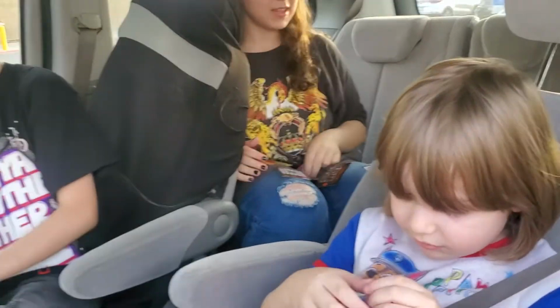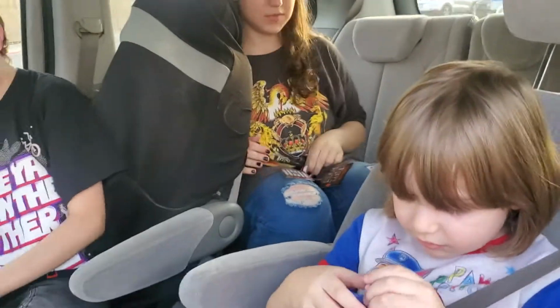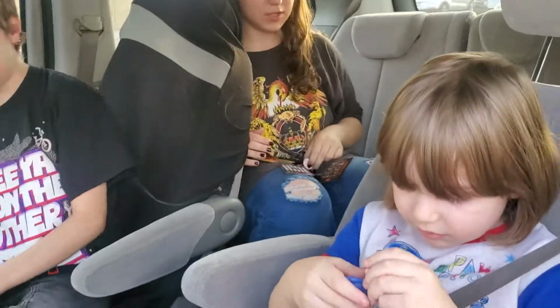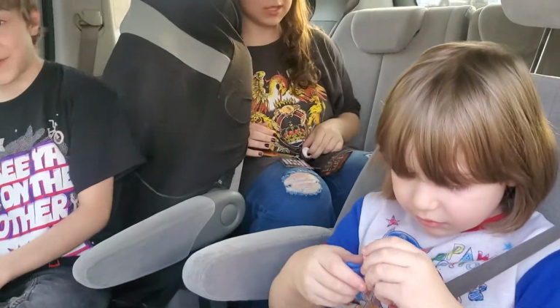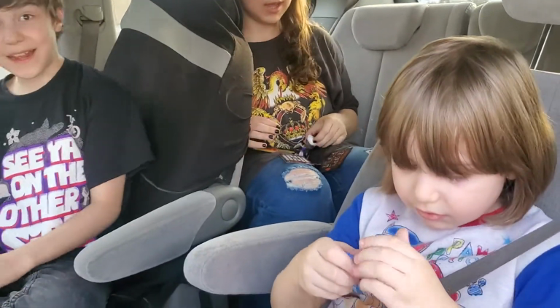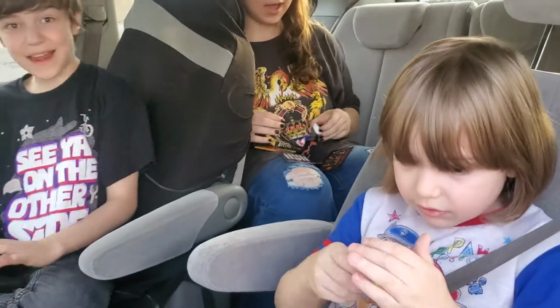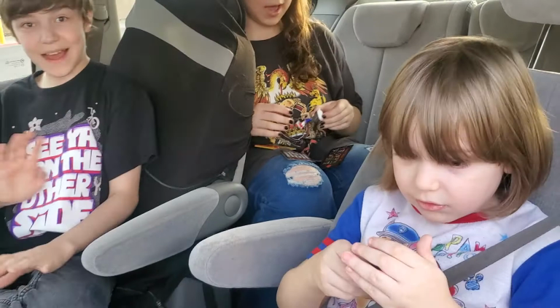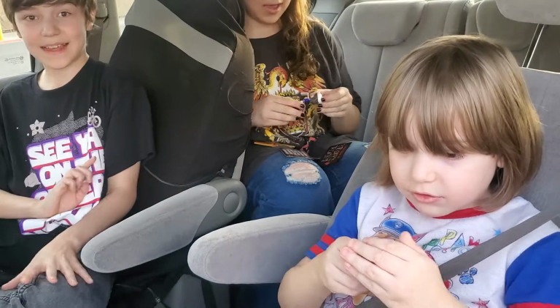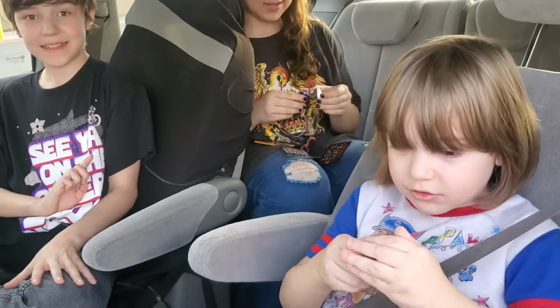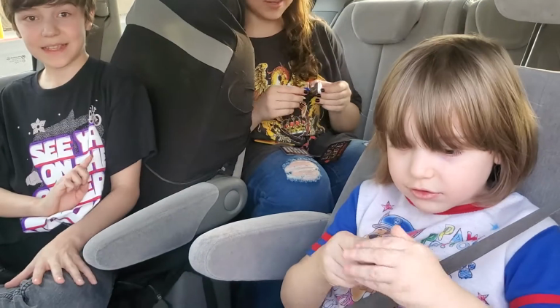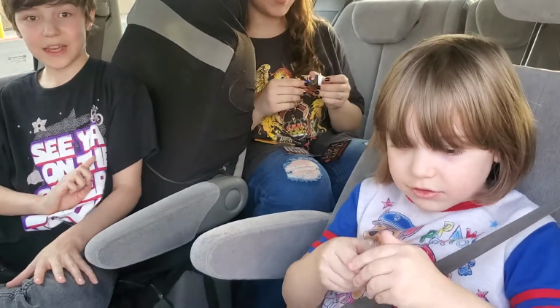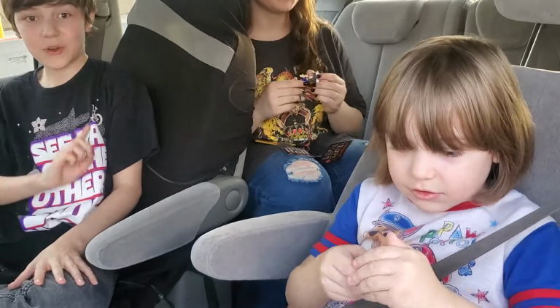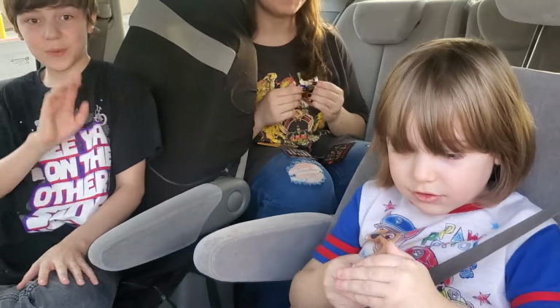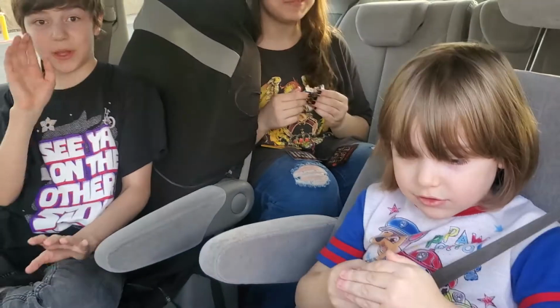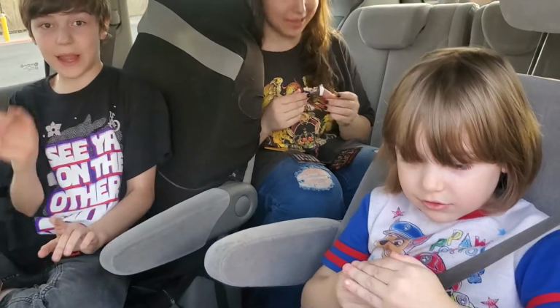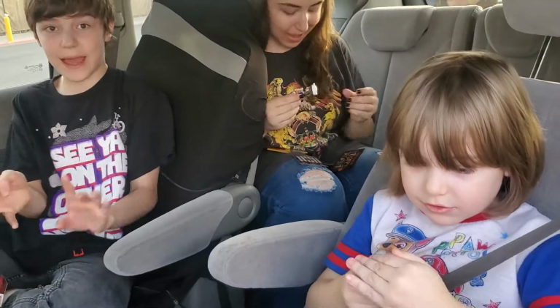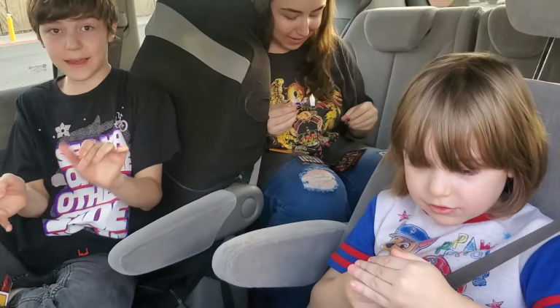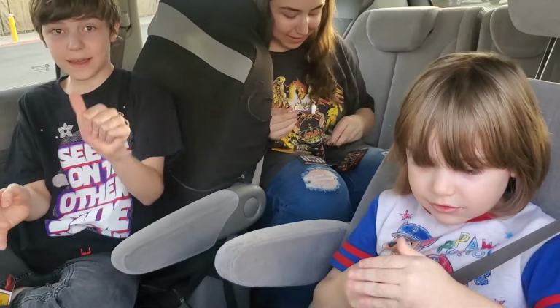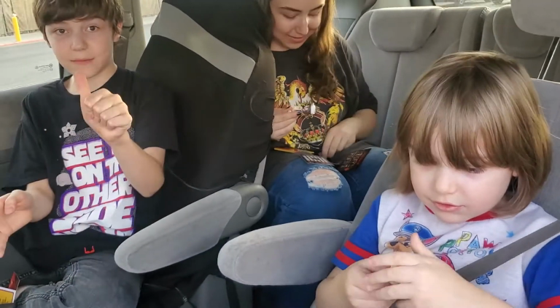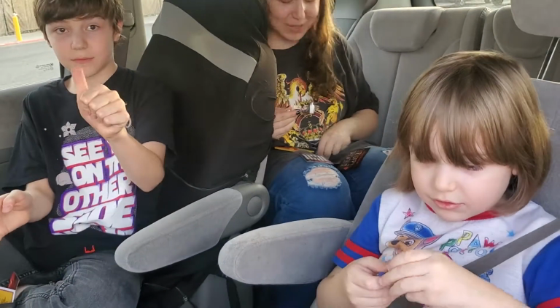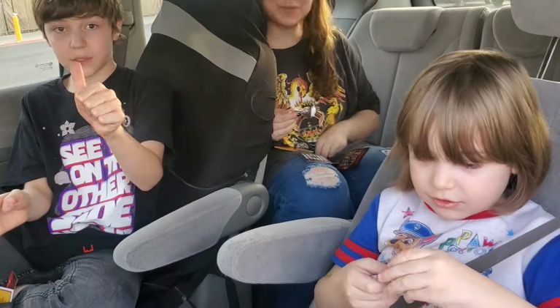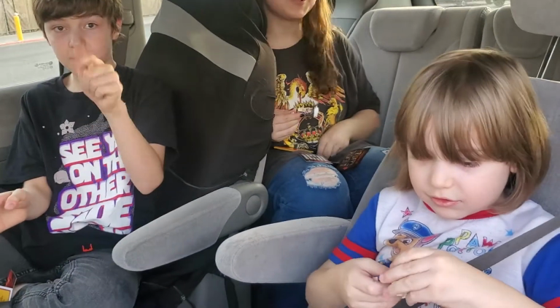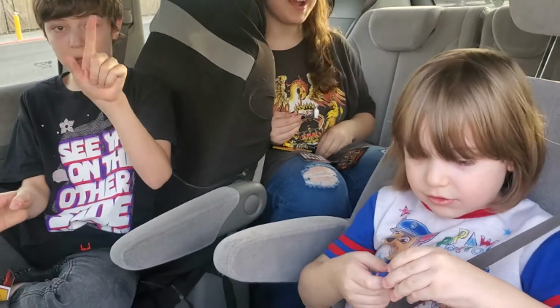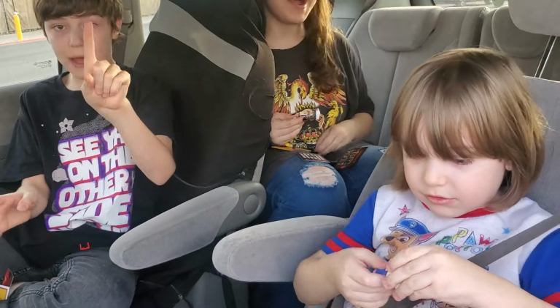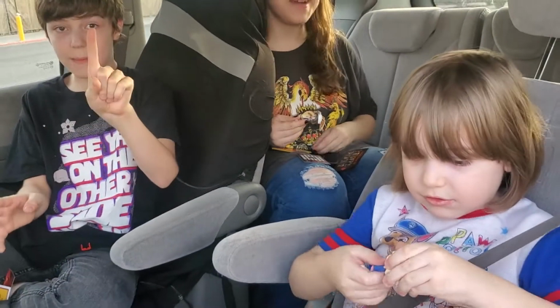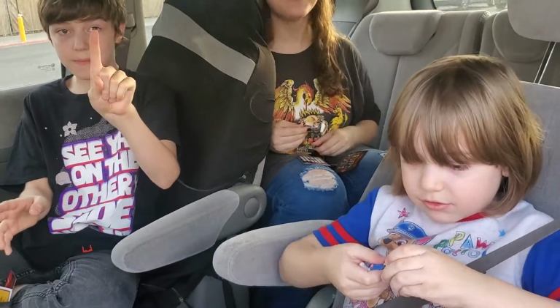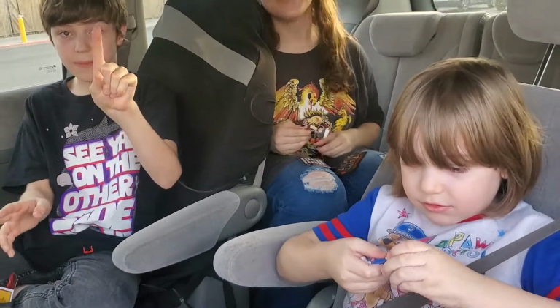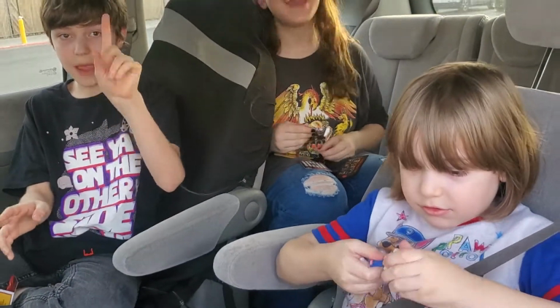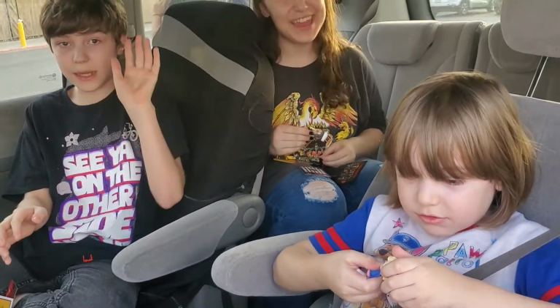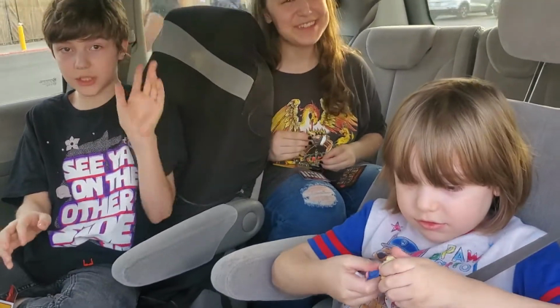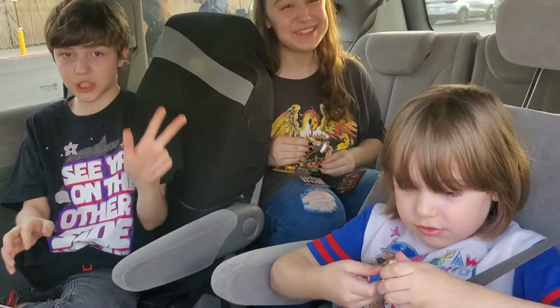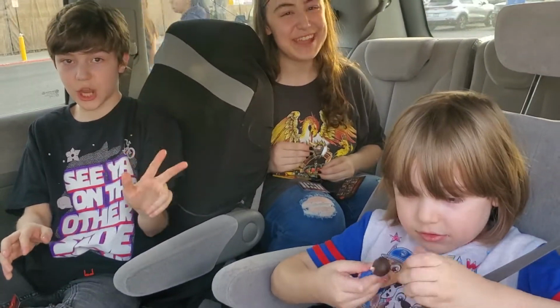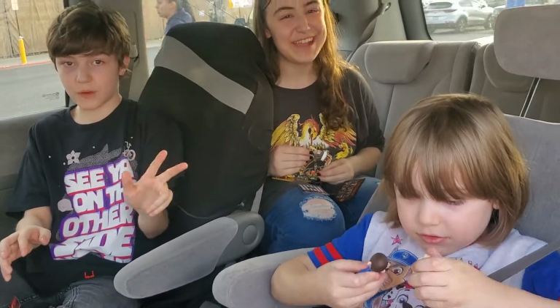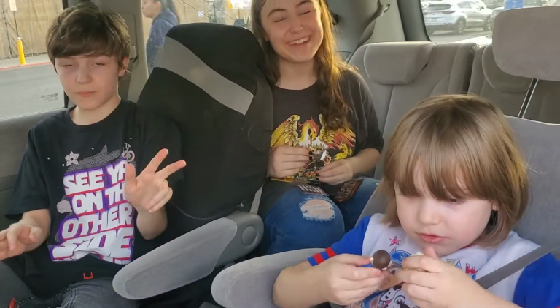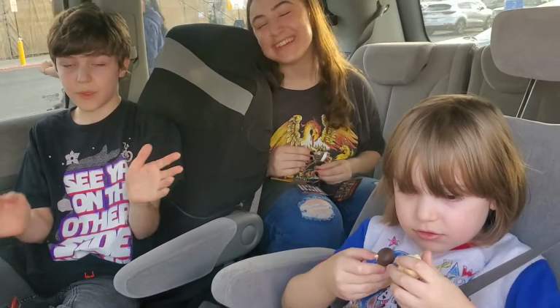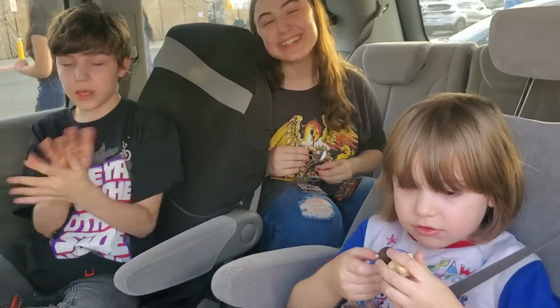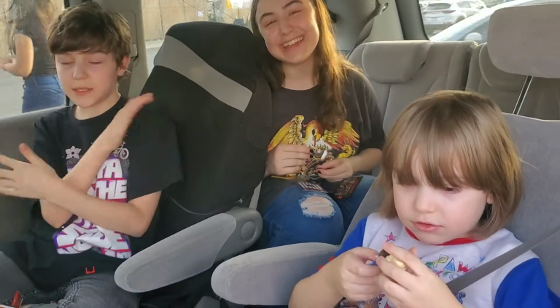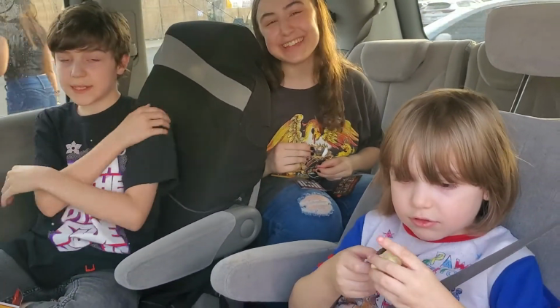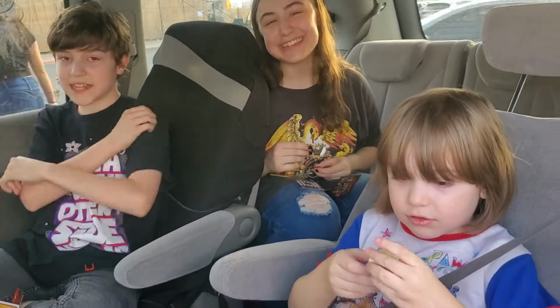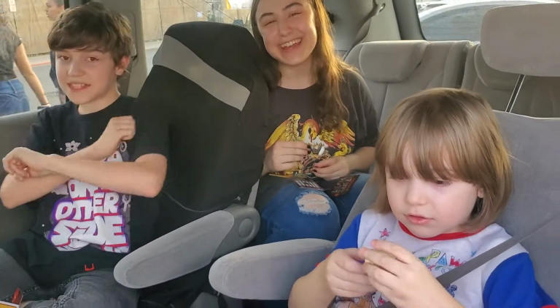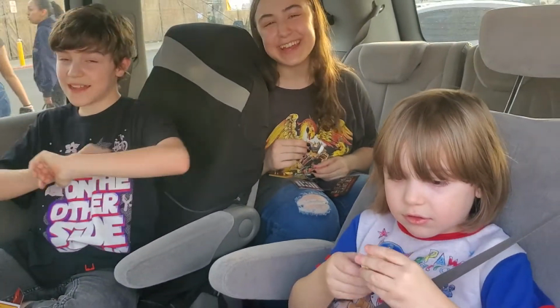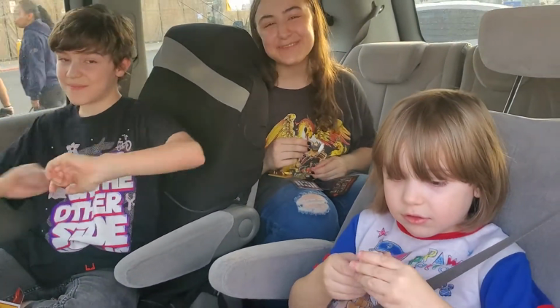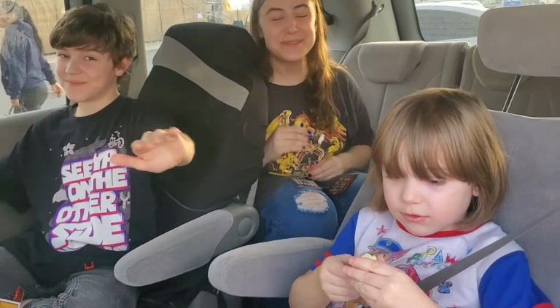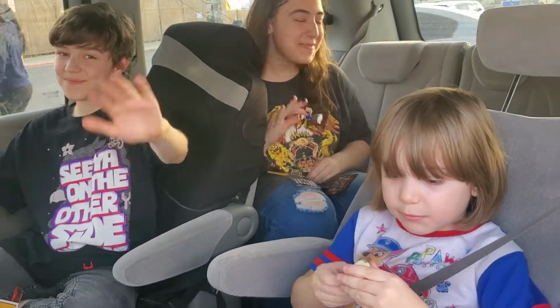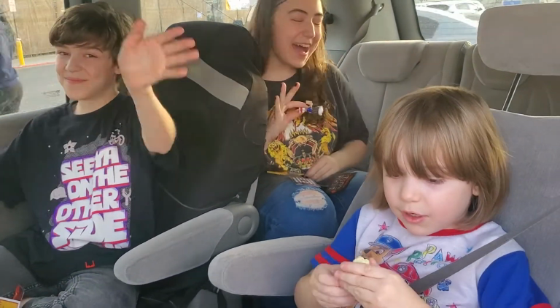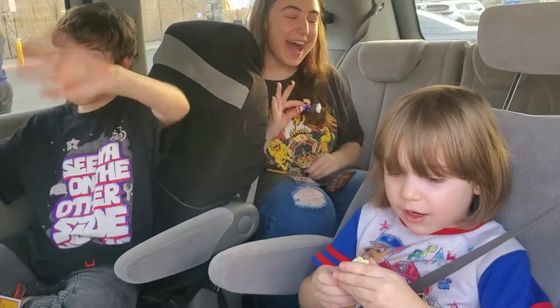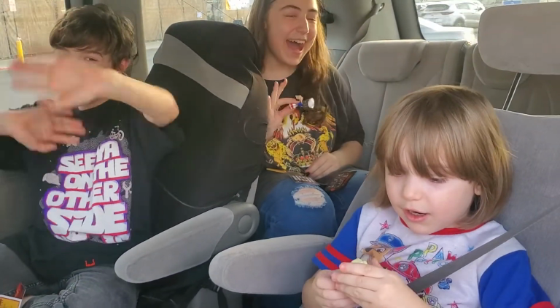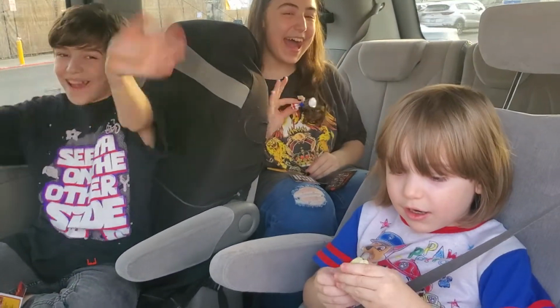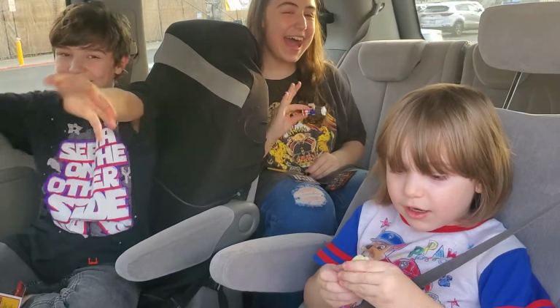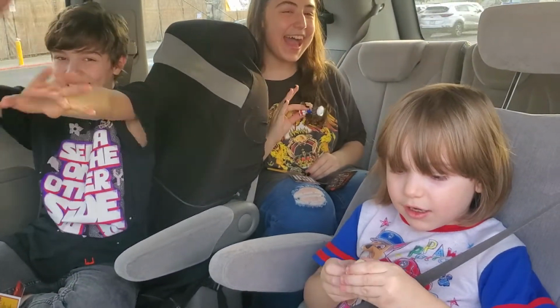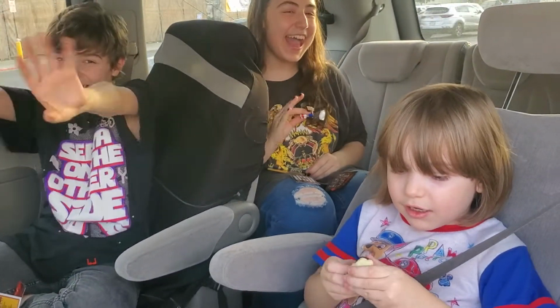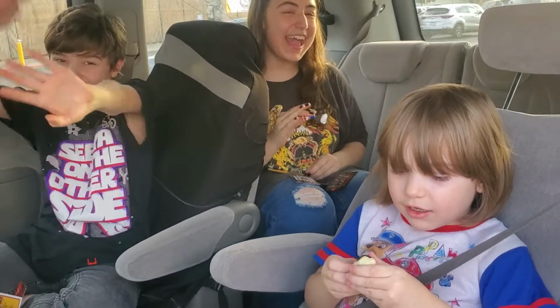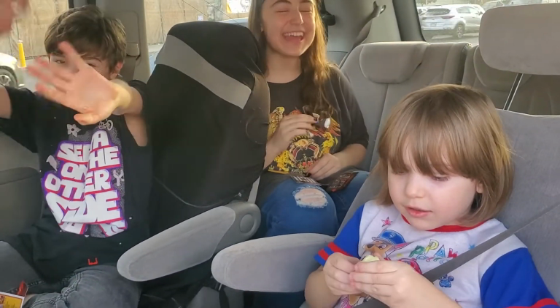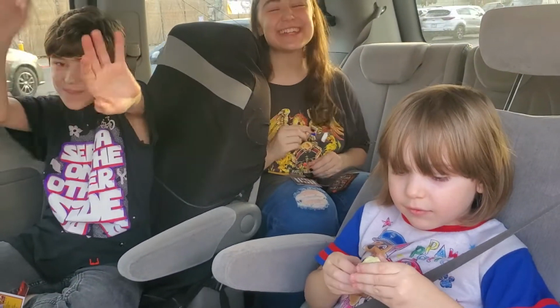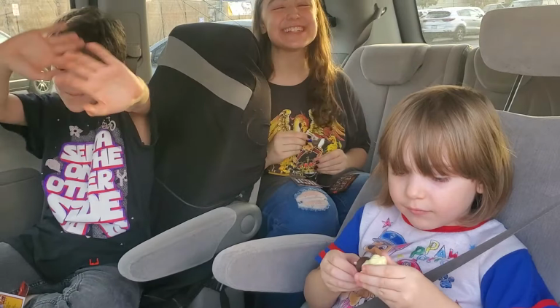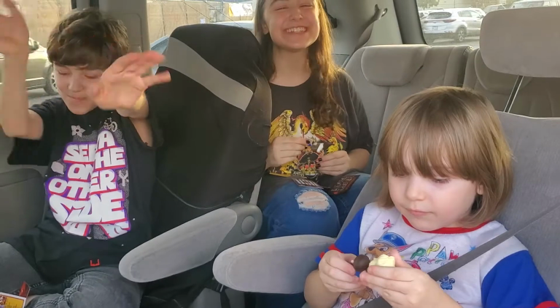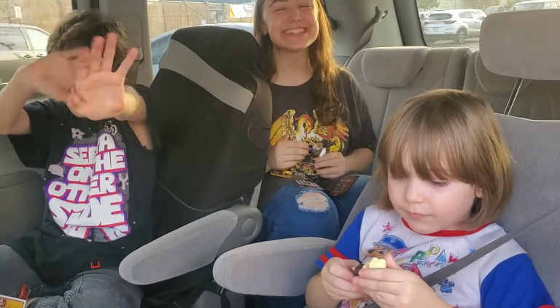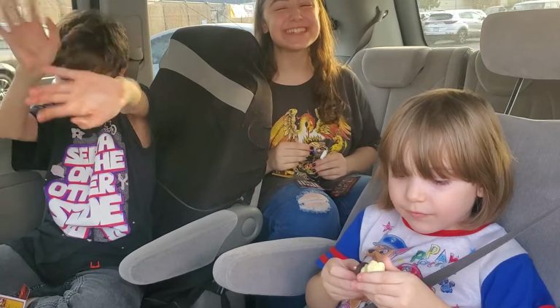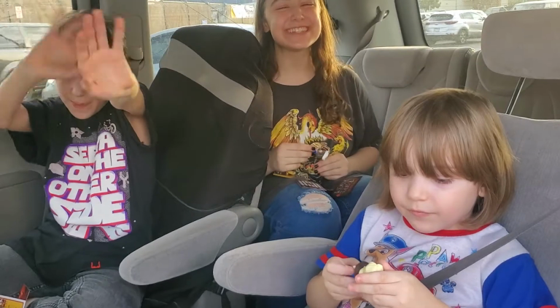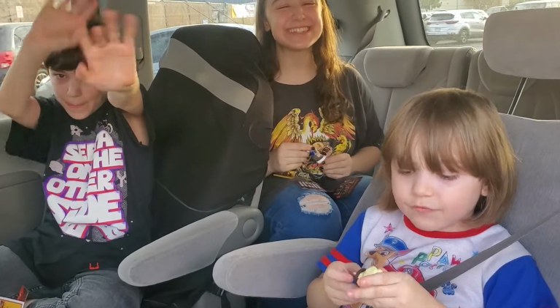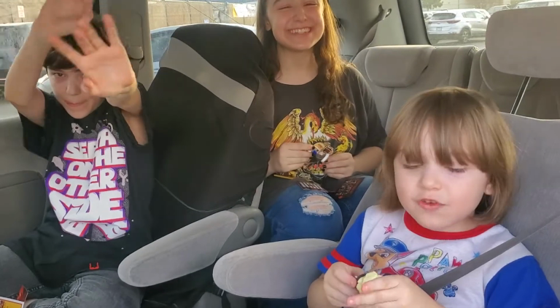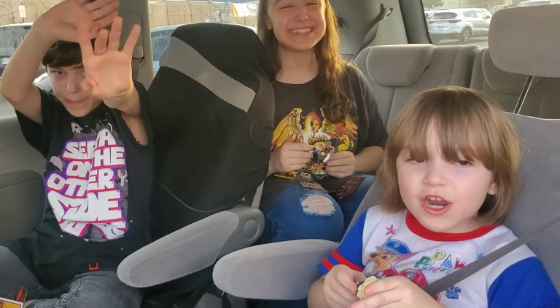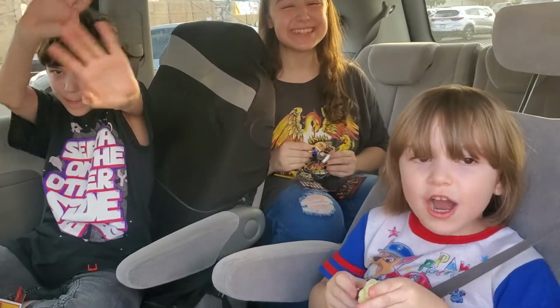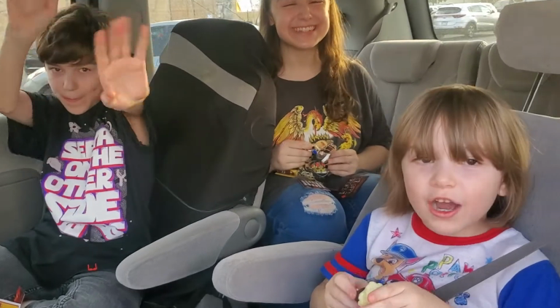That's it for today, guys. I hope you like, subscribe, and share. See you next time. Bye!